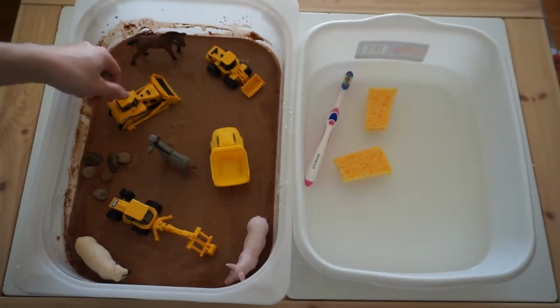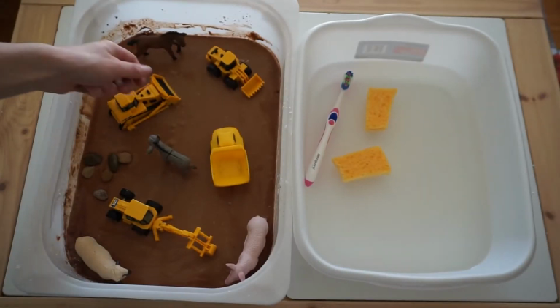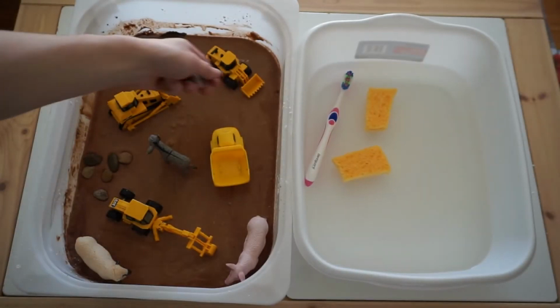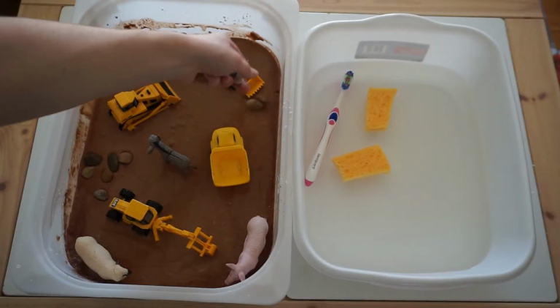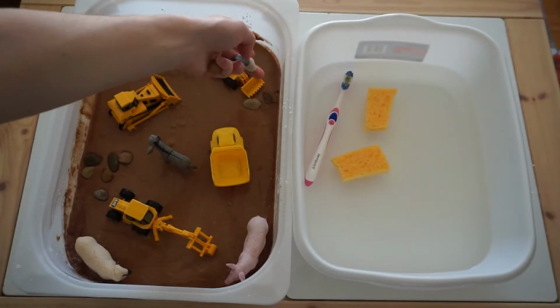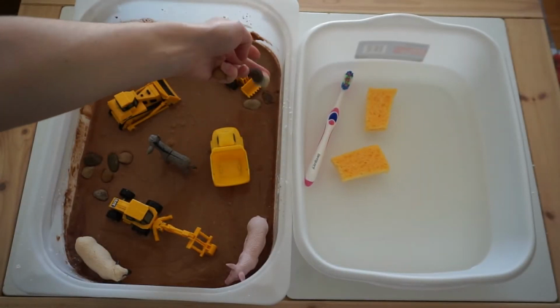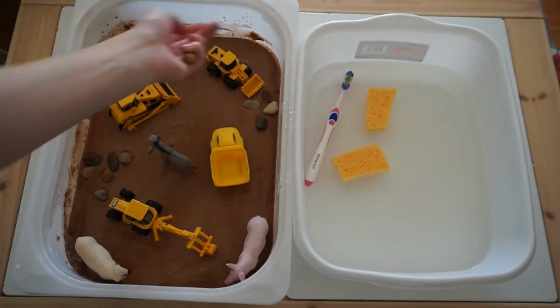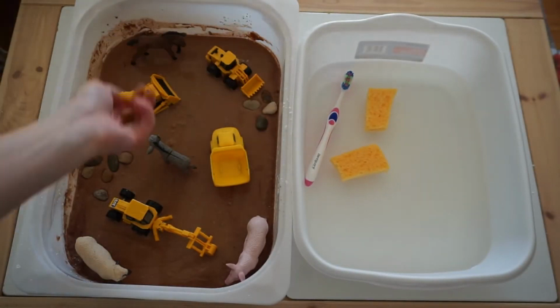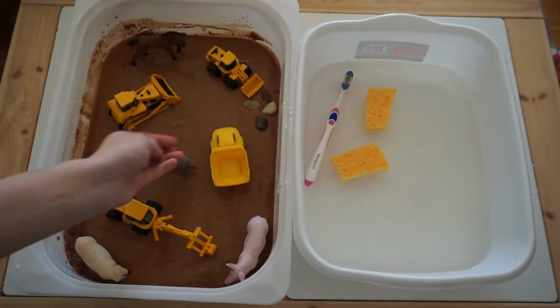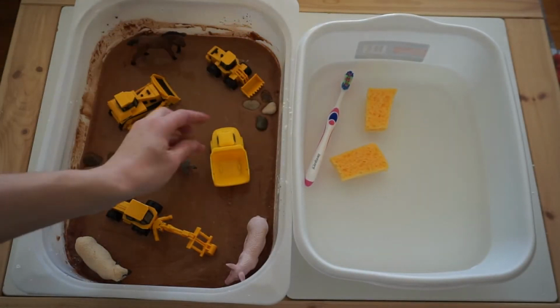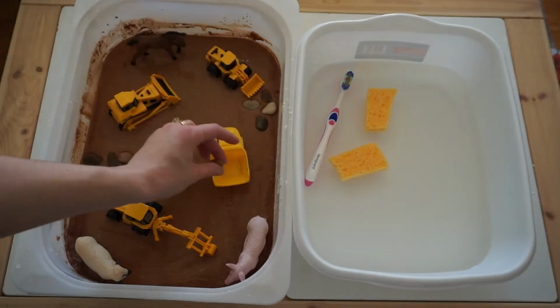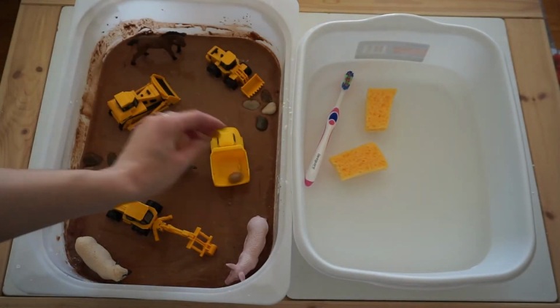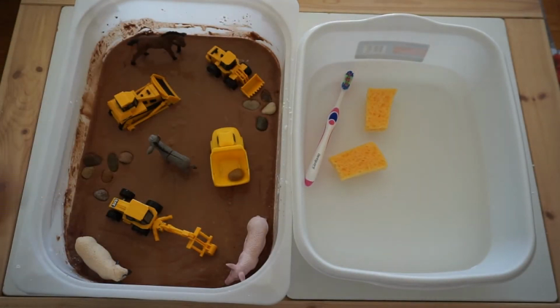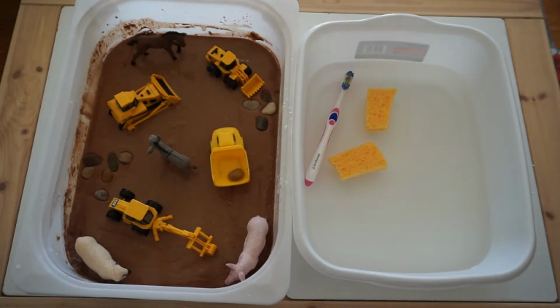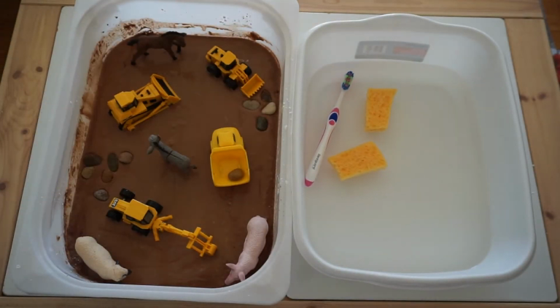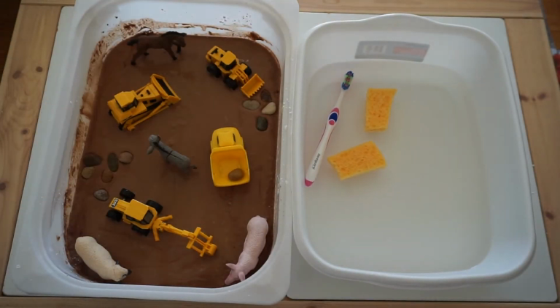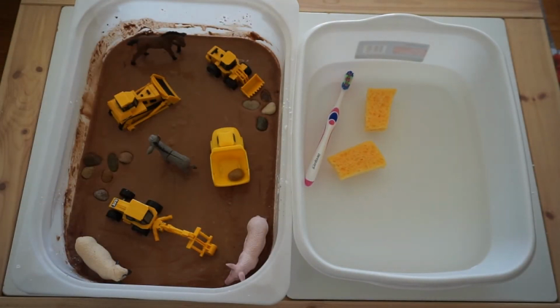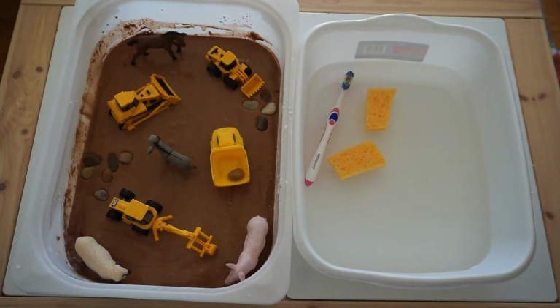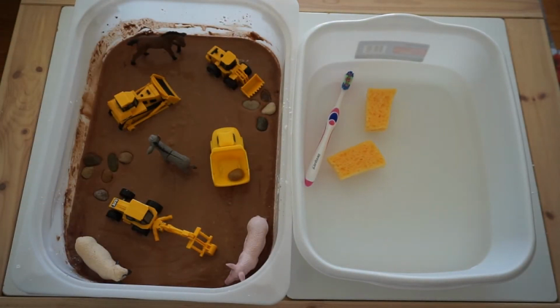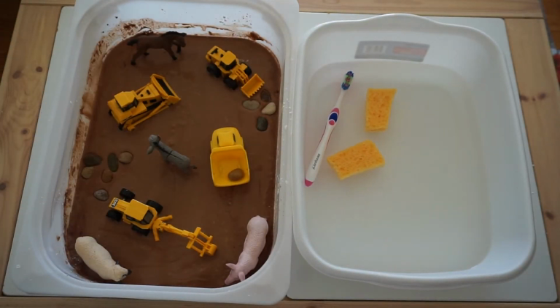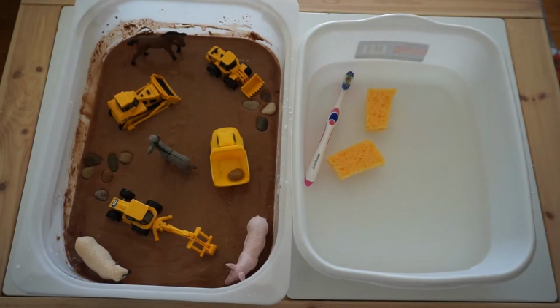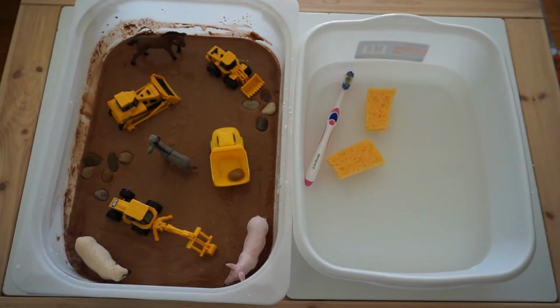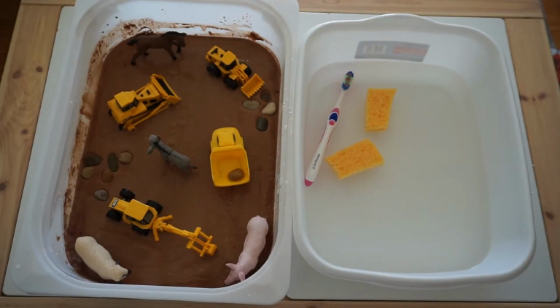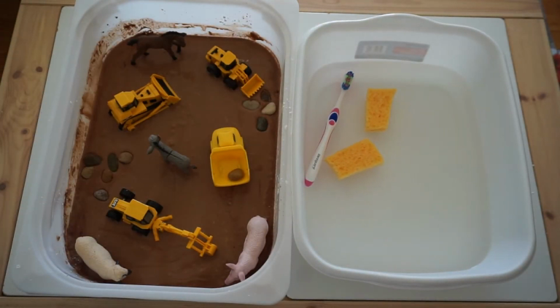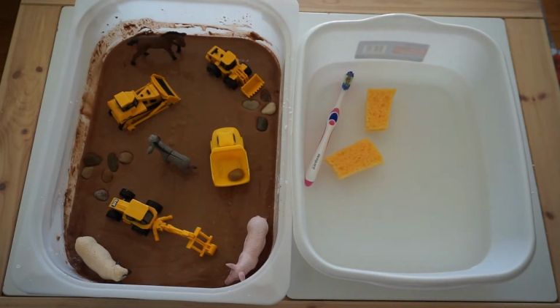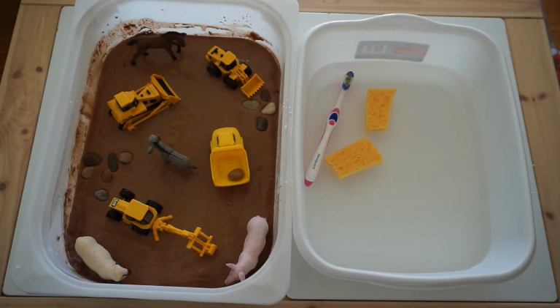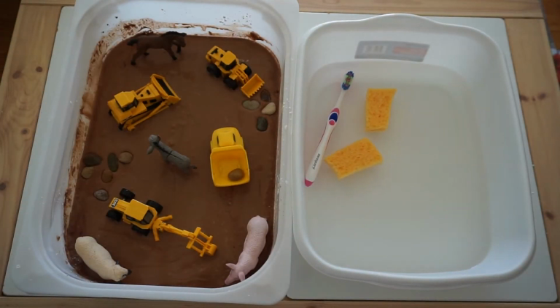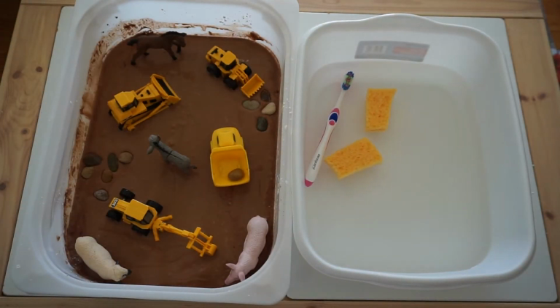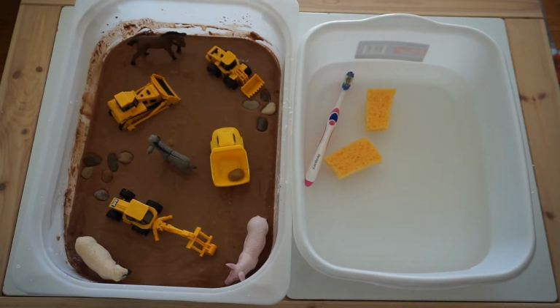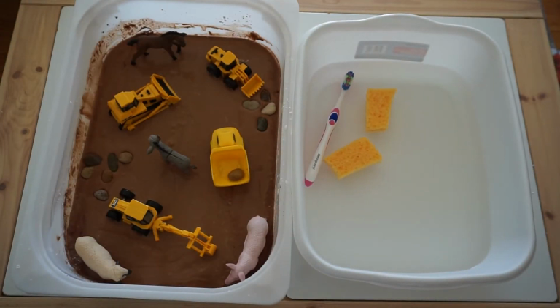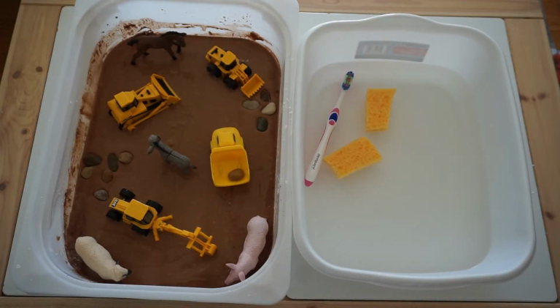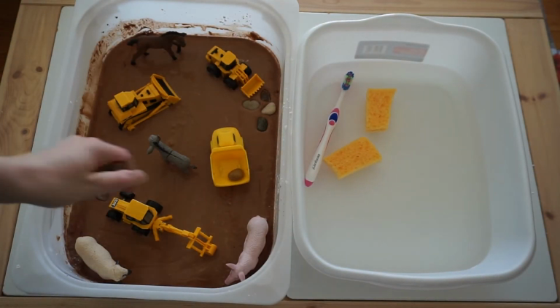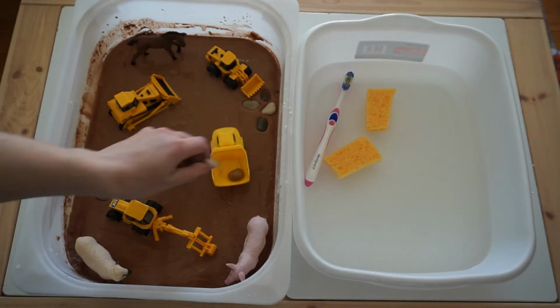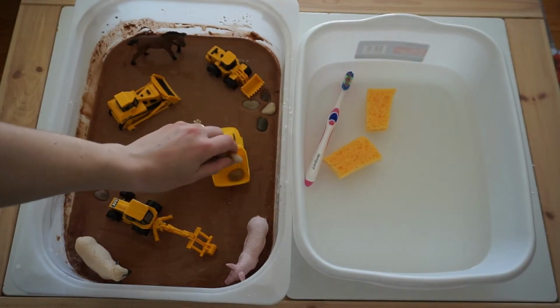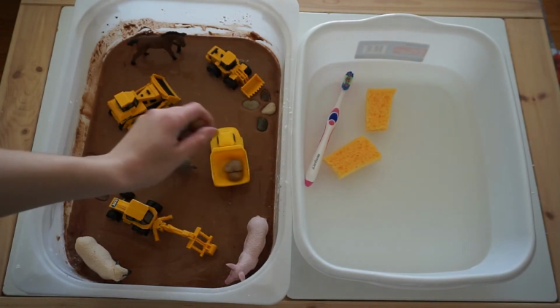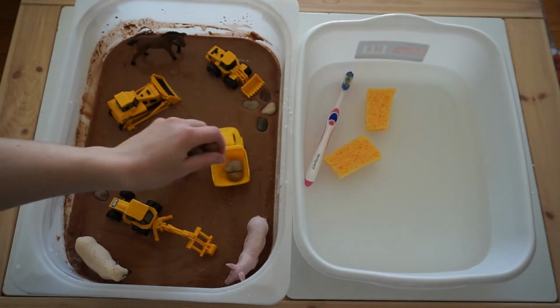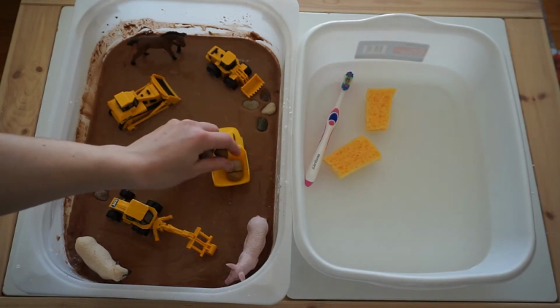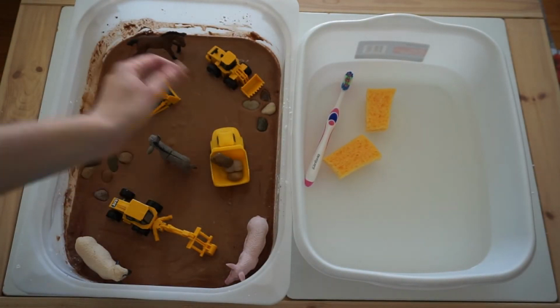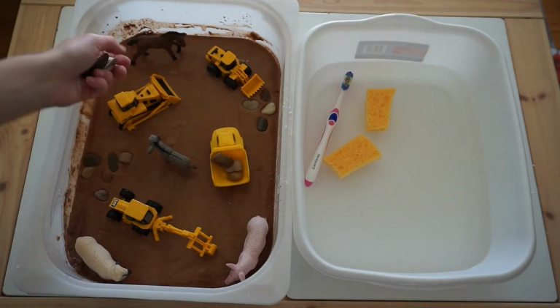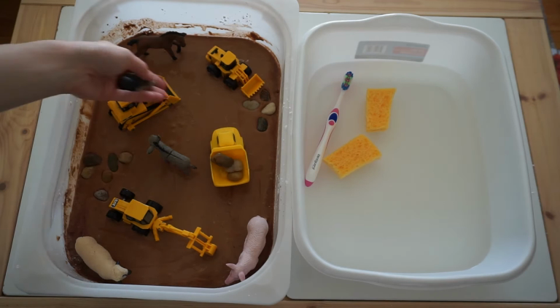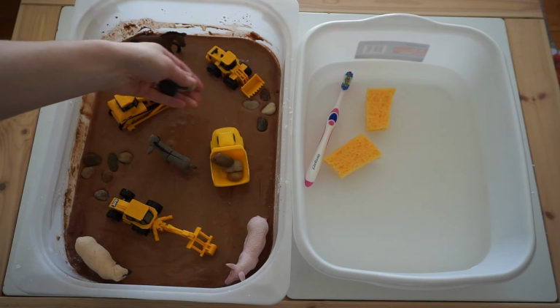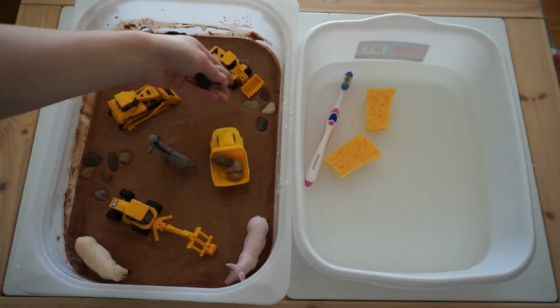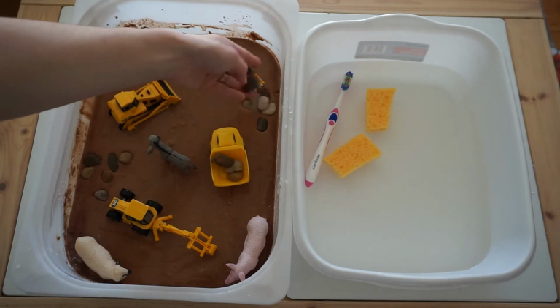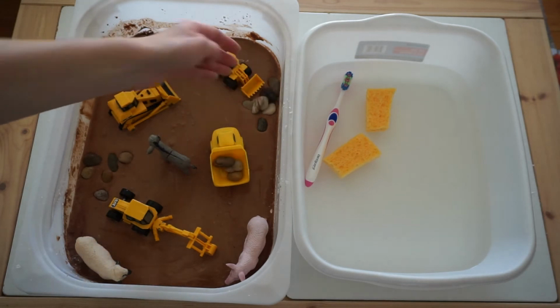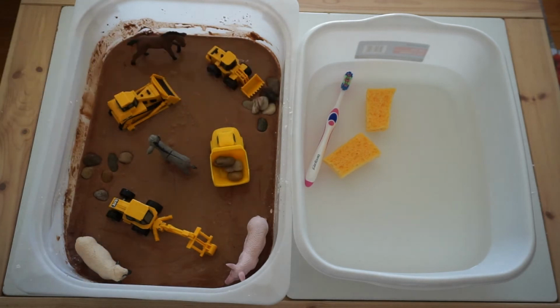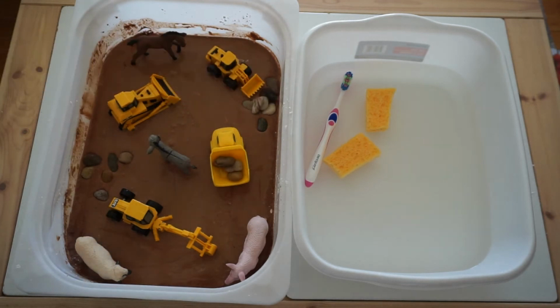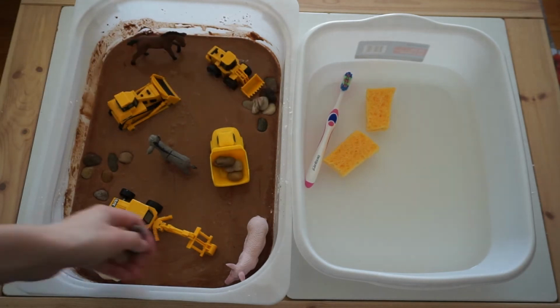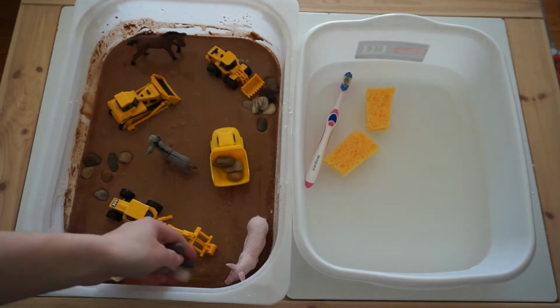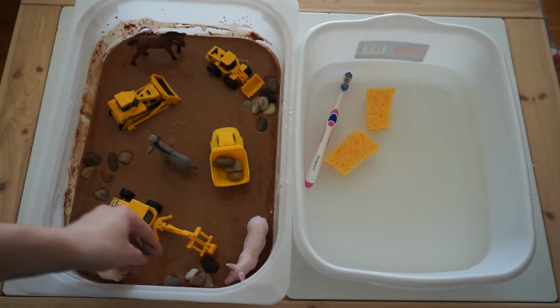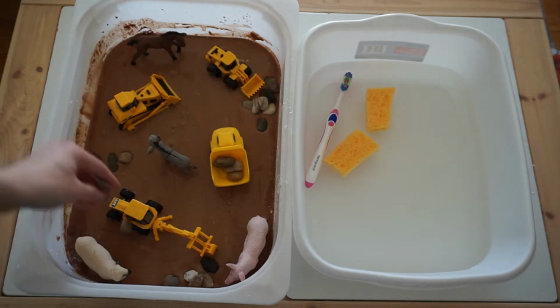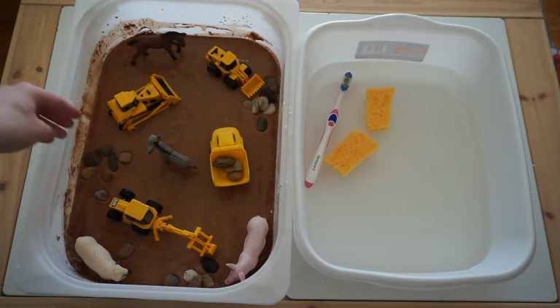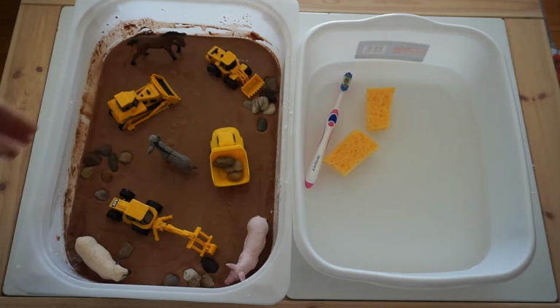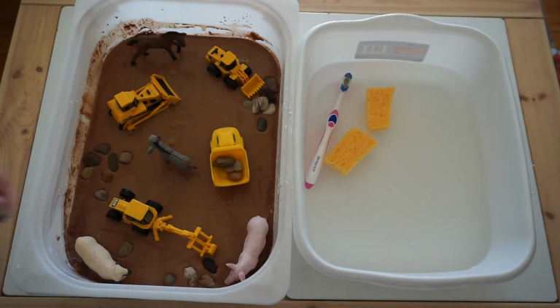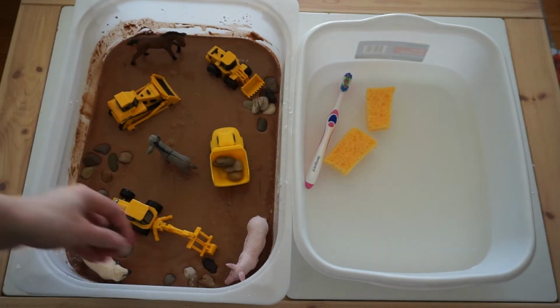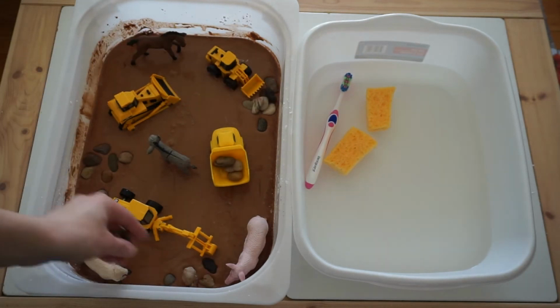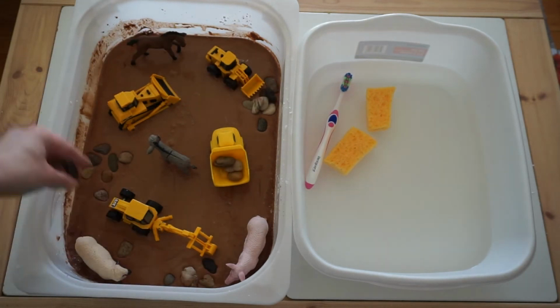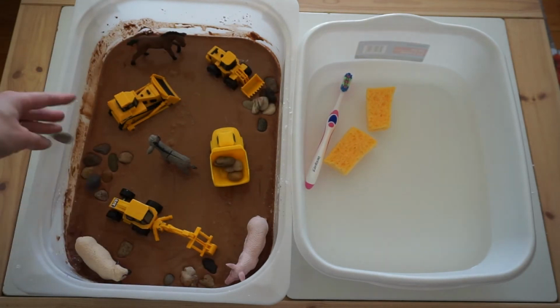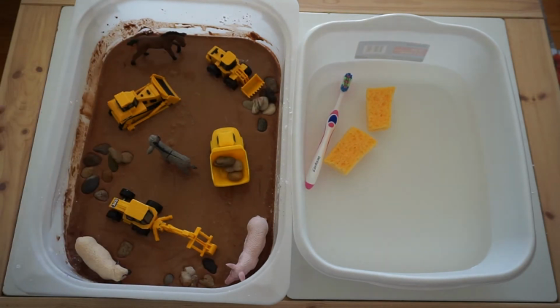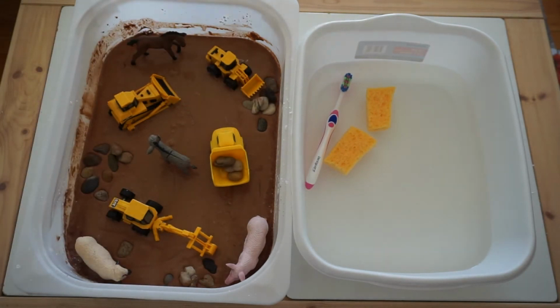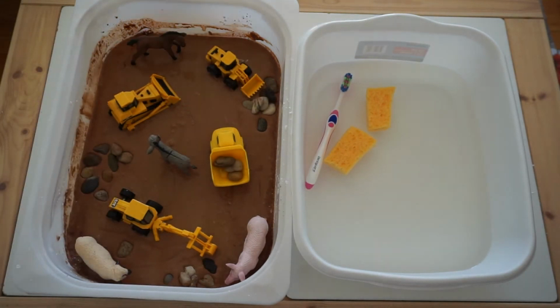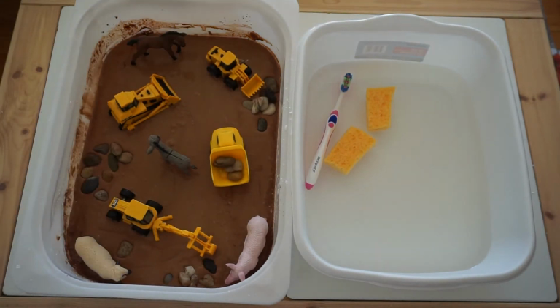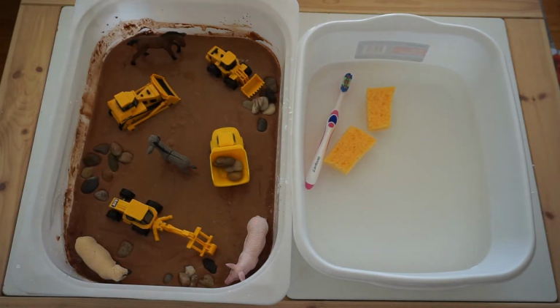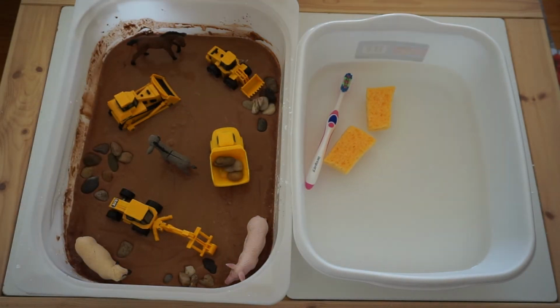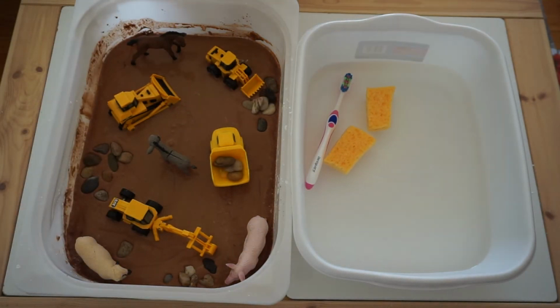I sprinkled a few rocks around and I set out a towel. Pro tip: also set a towel on the ground to make cleanup a little less intense.